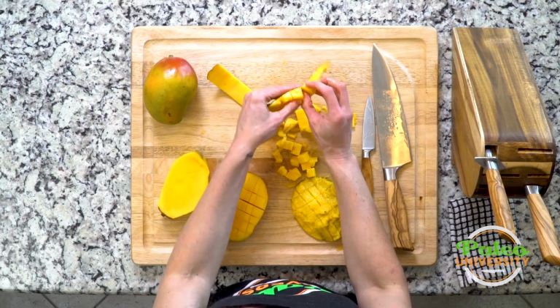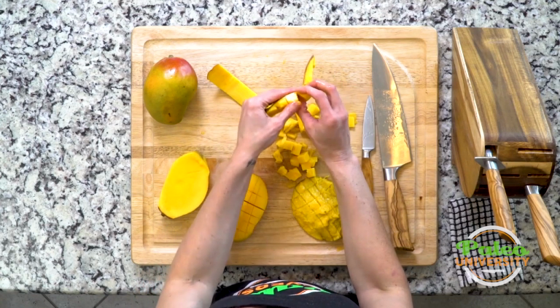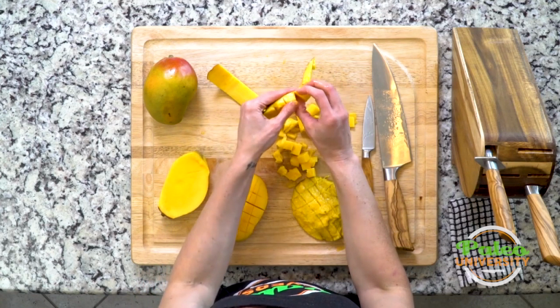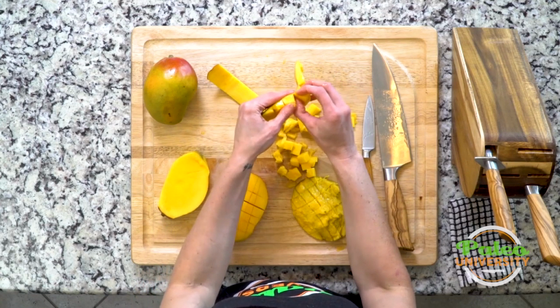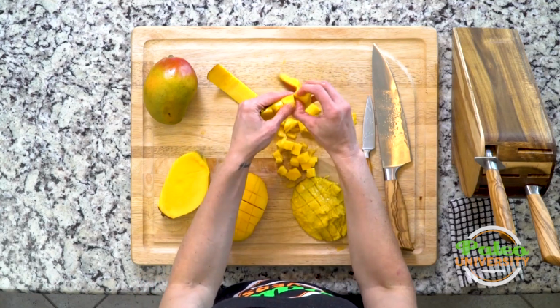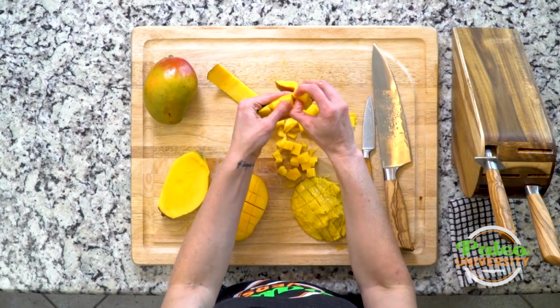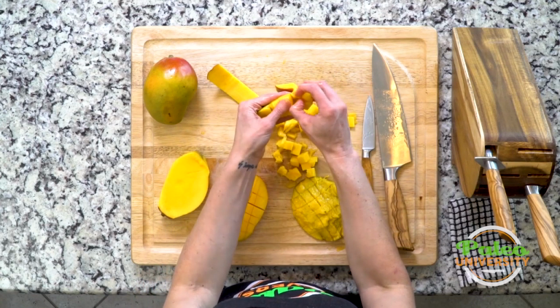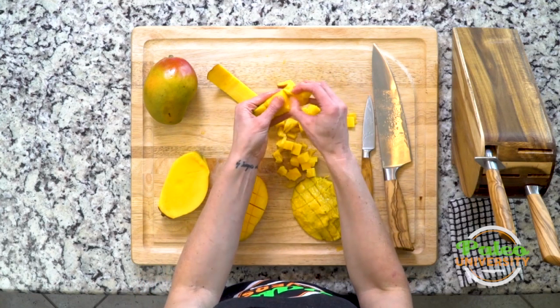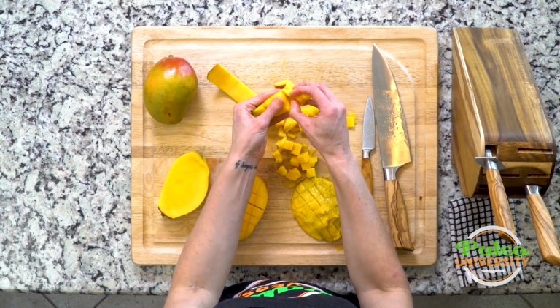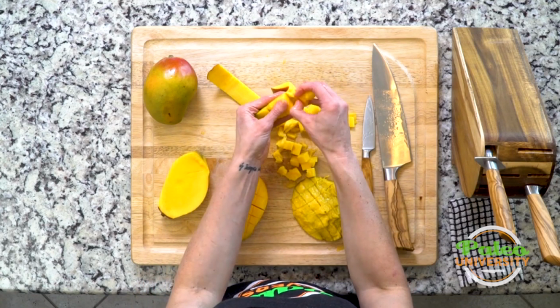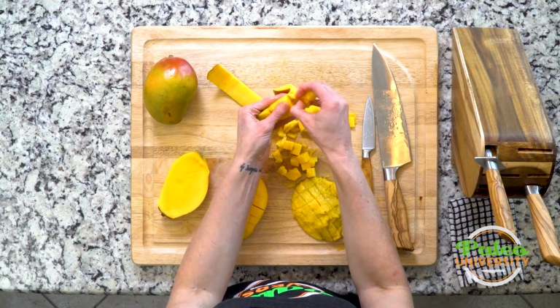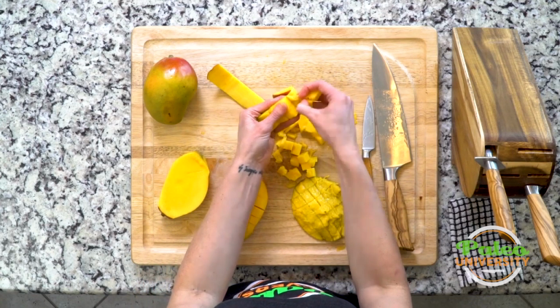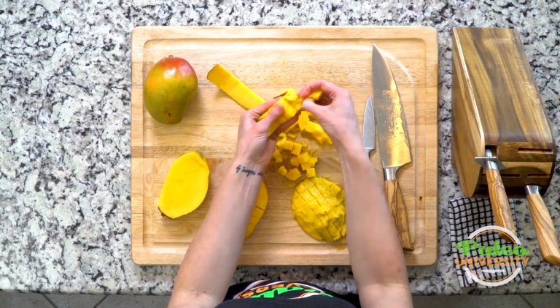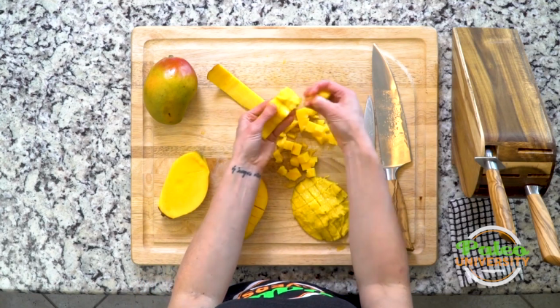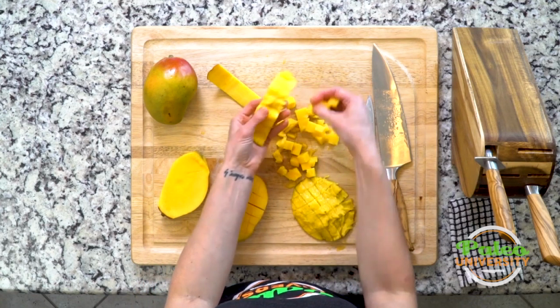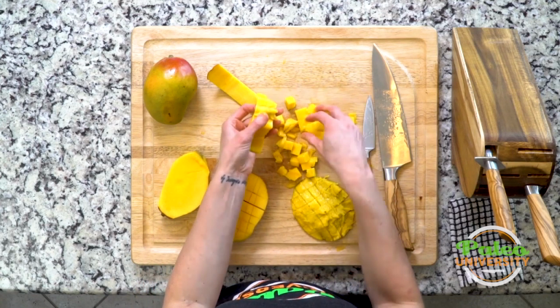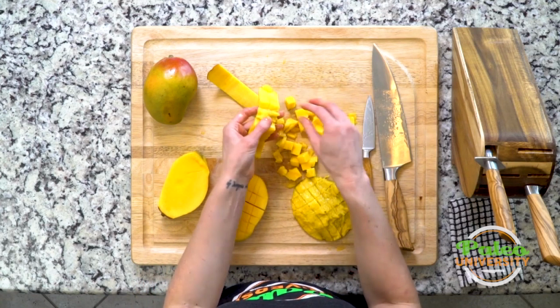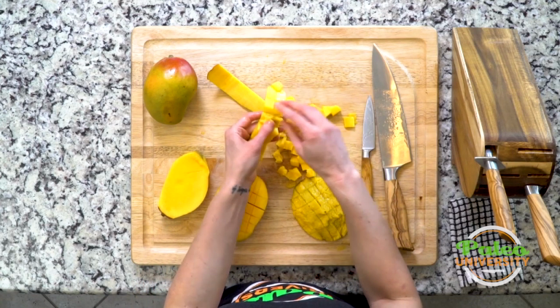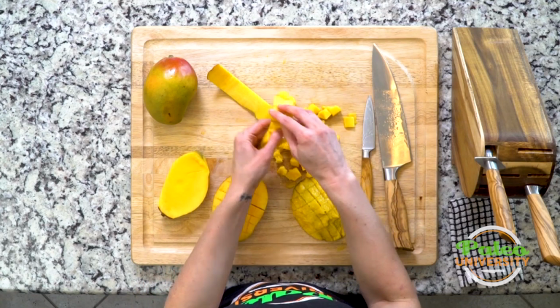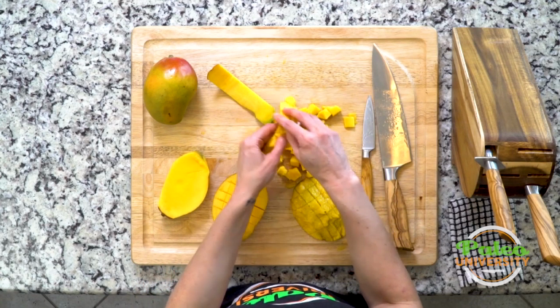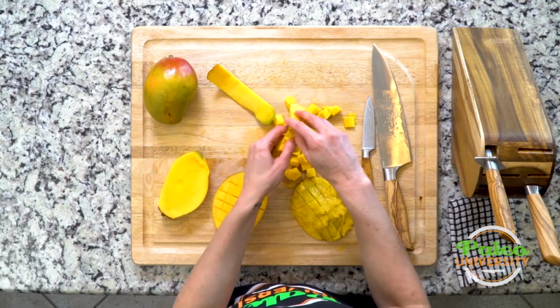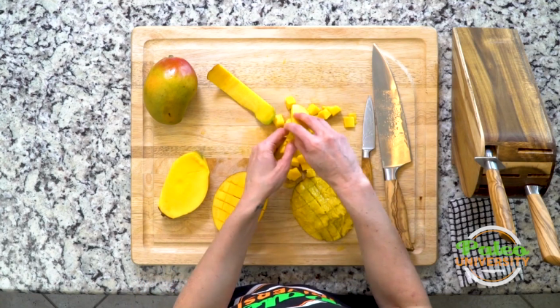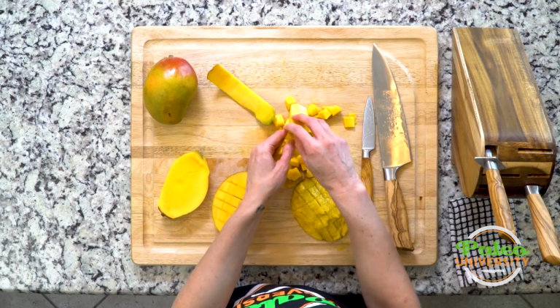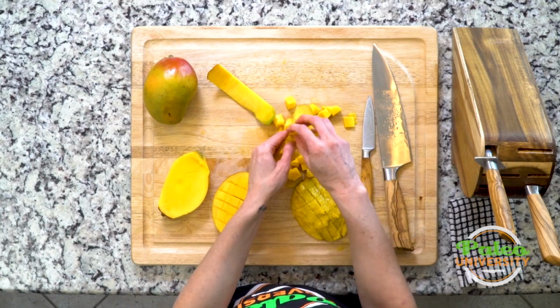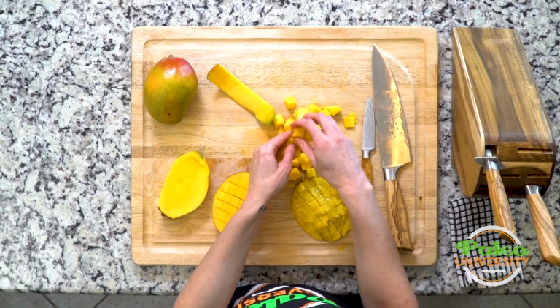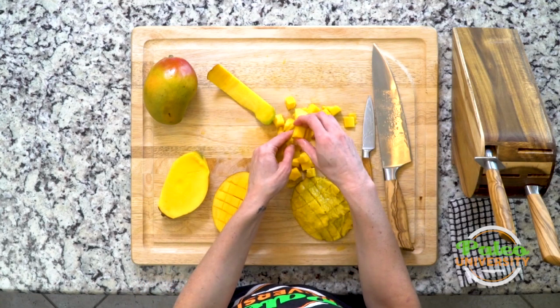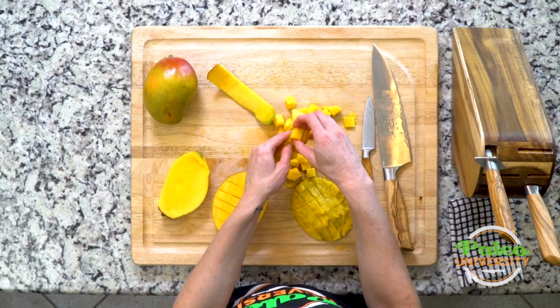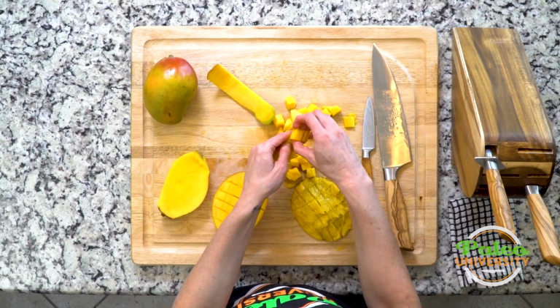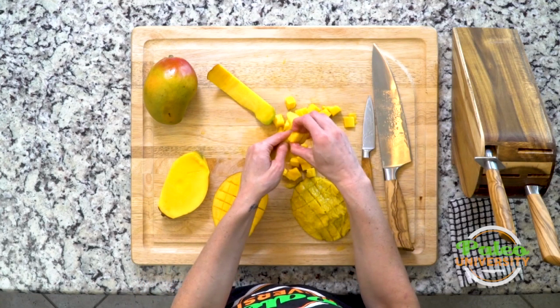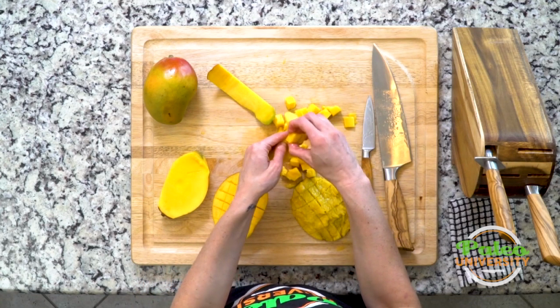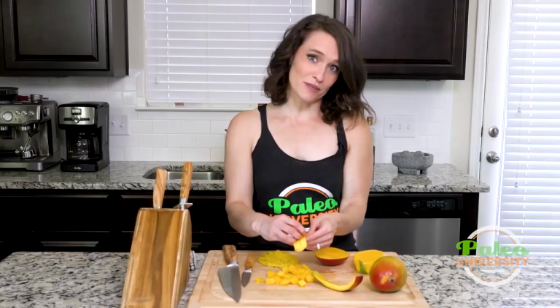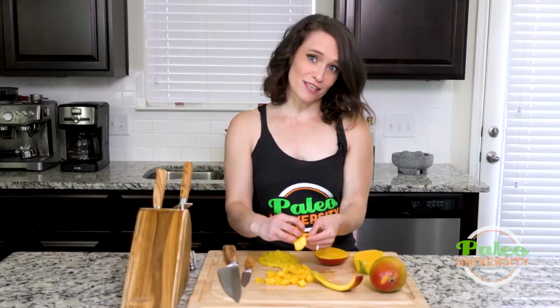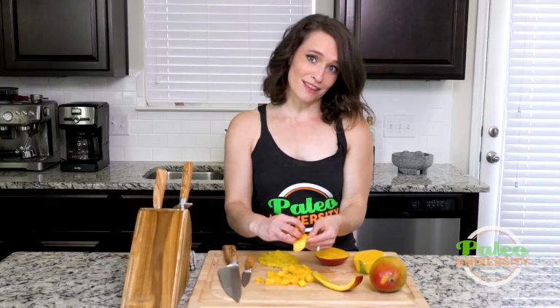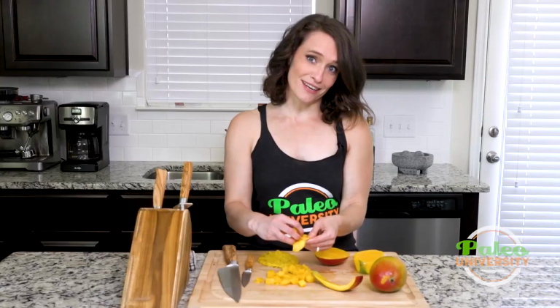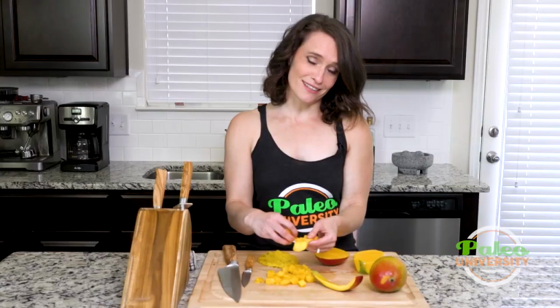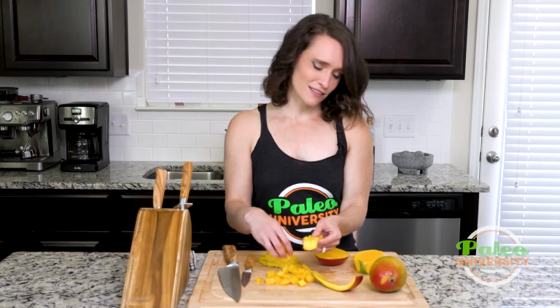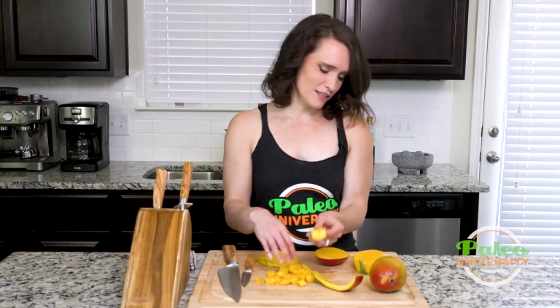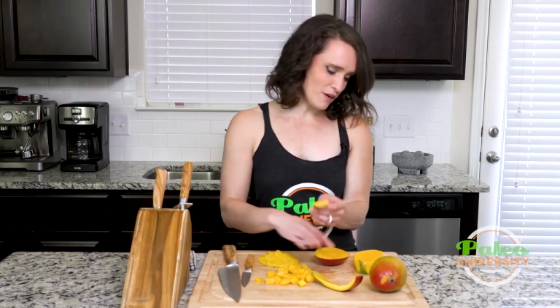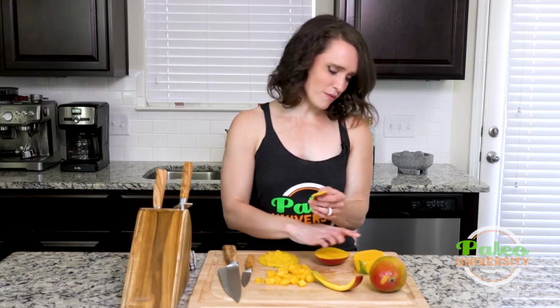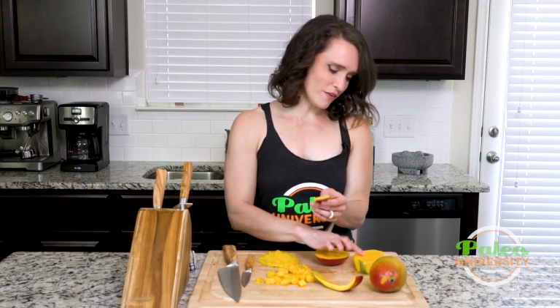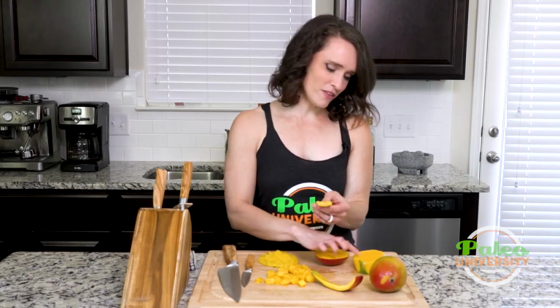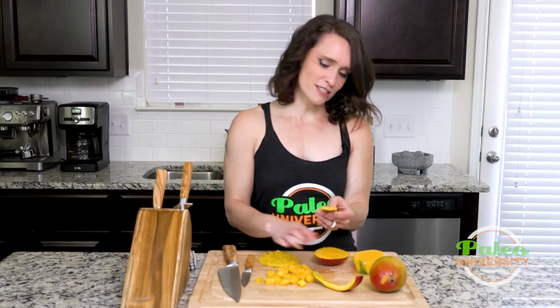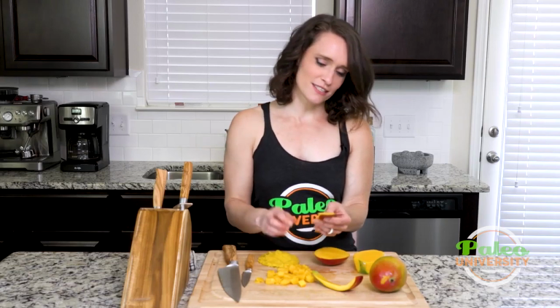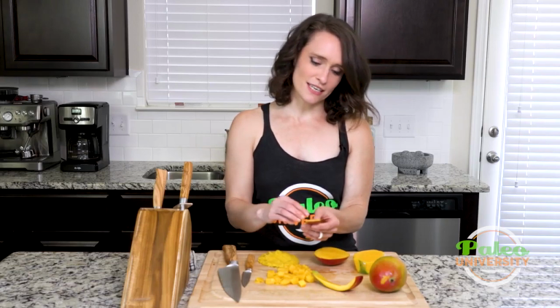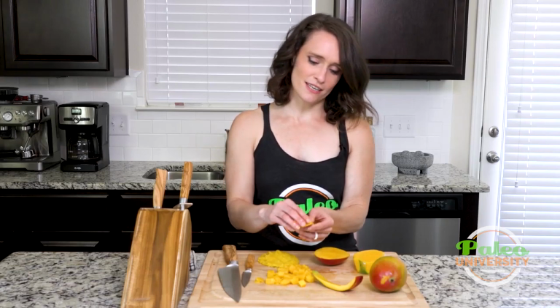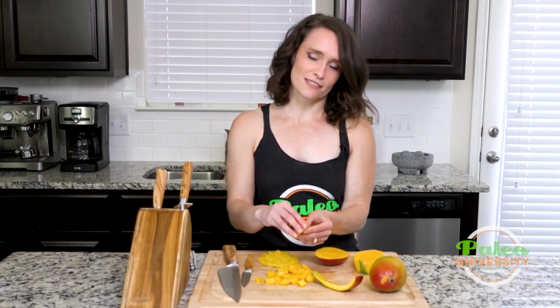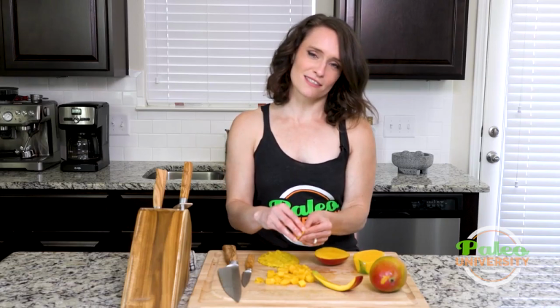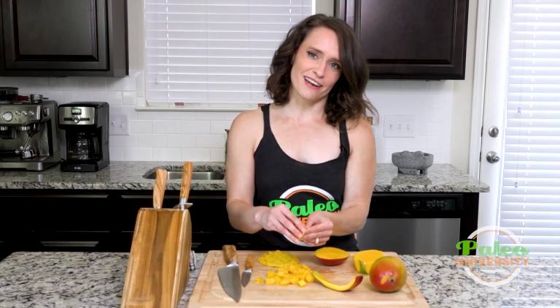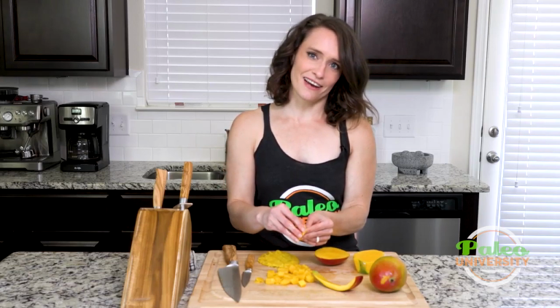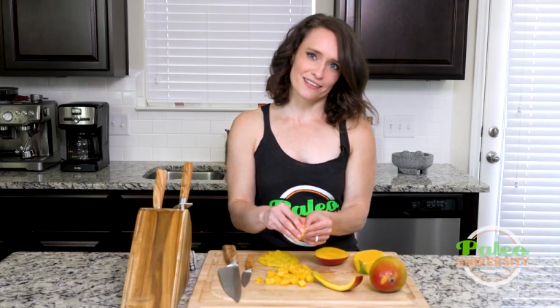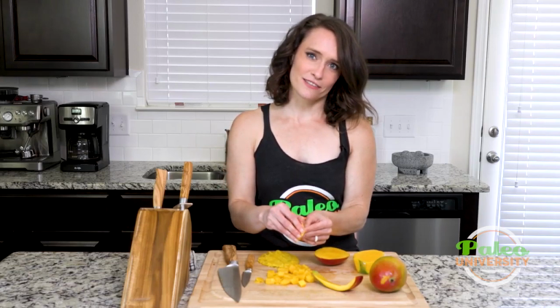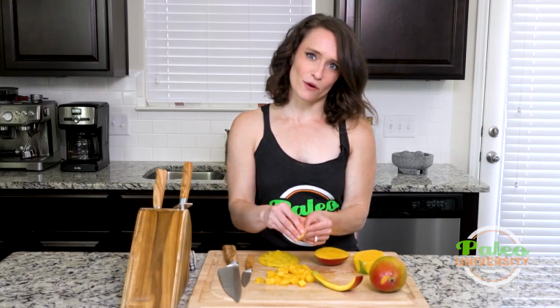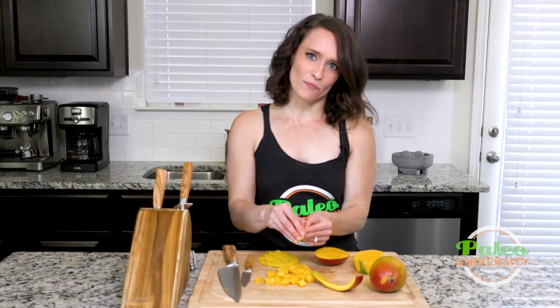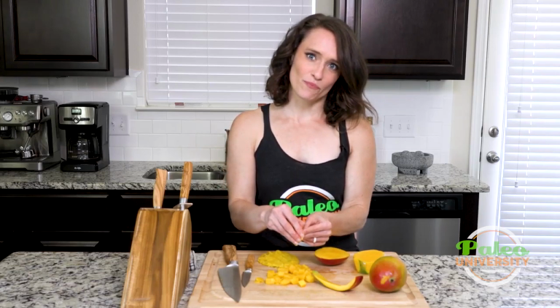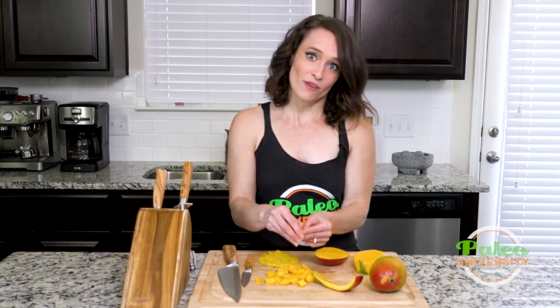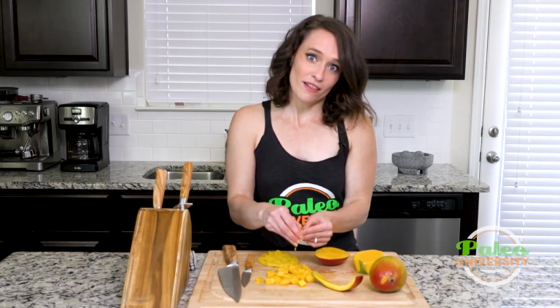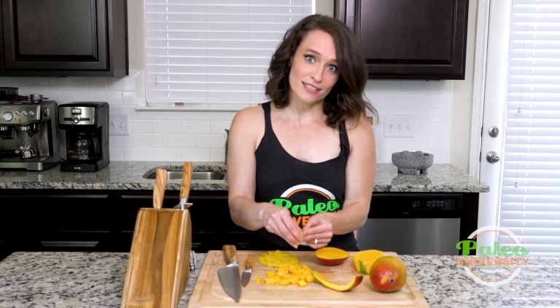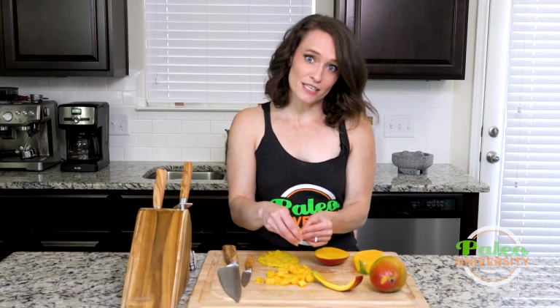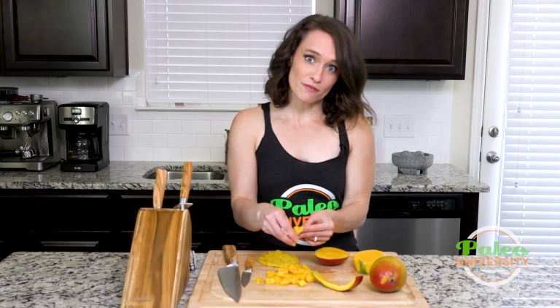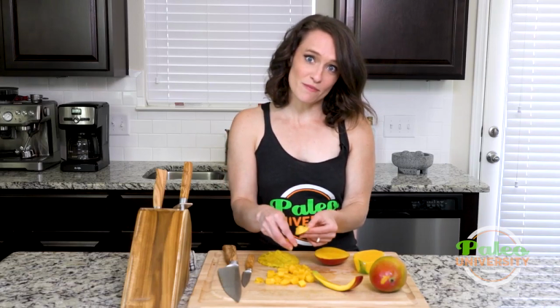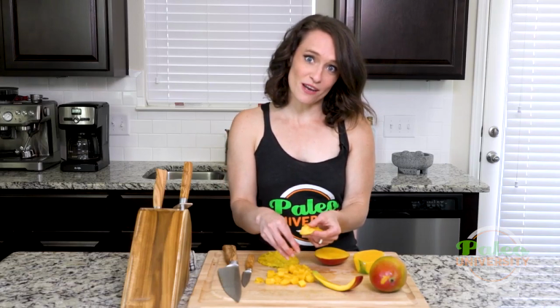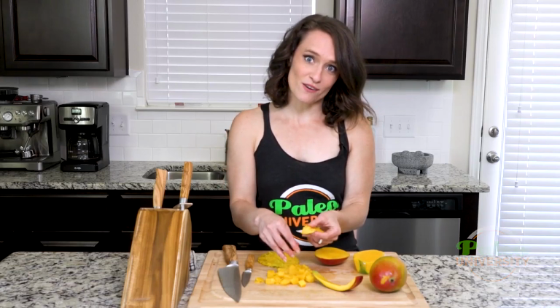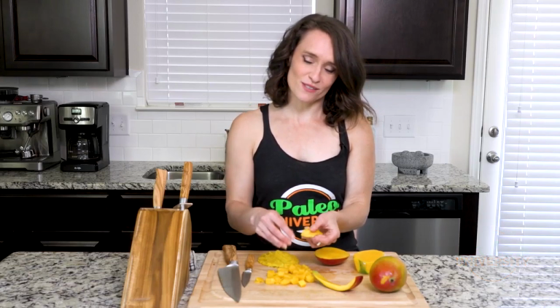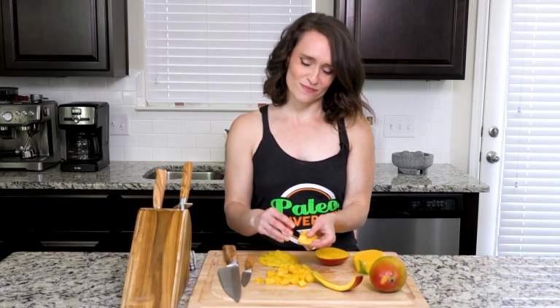I'm using as much of the mango as I can. I'll probably eat around this seed as a snack. So that's it for mangoes!